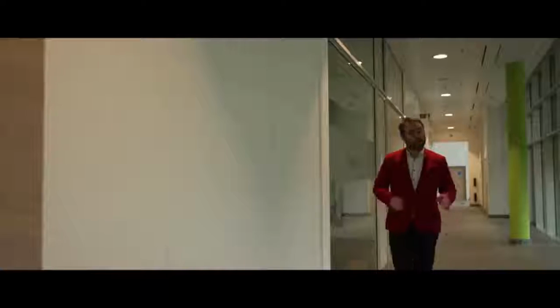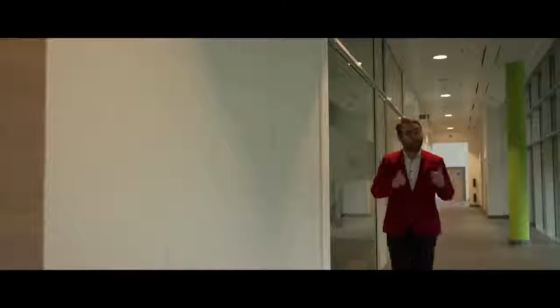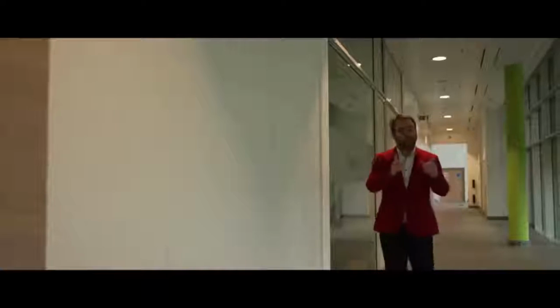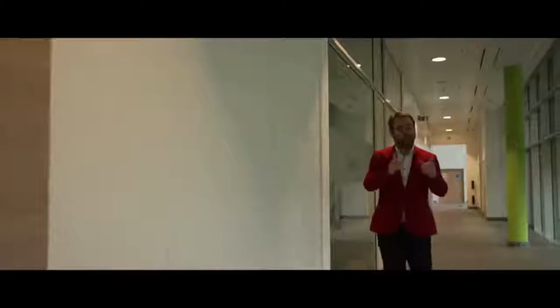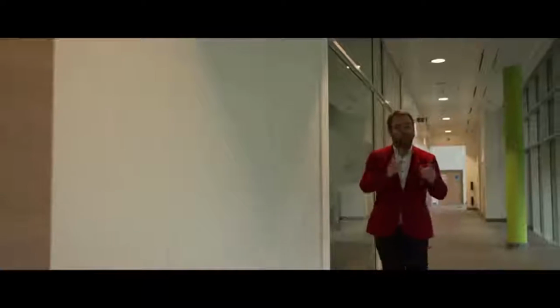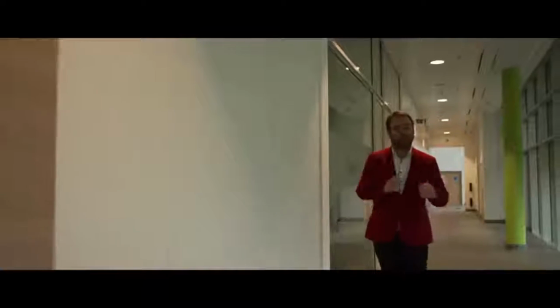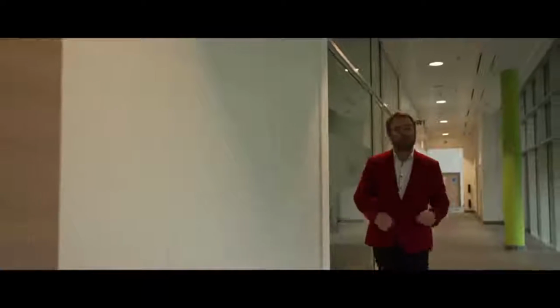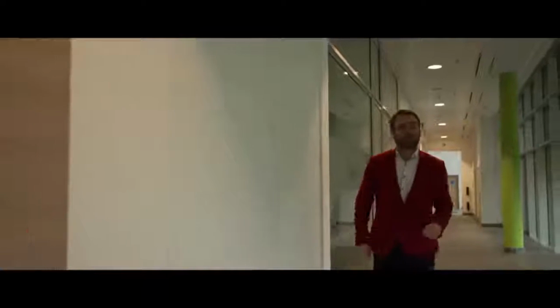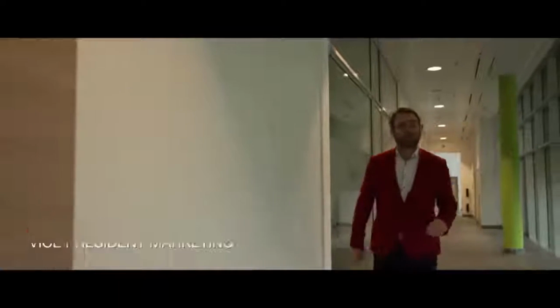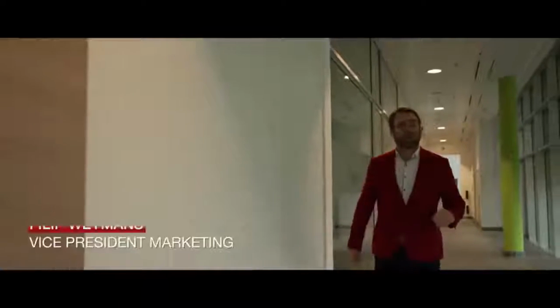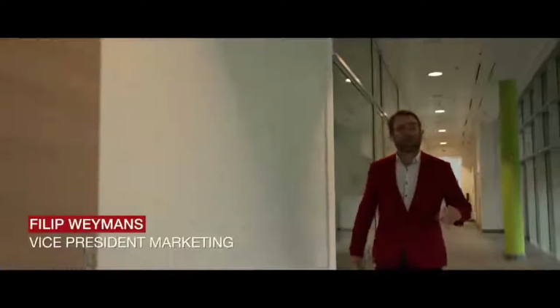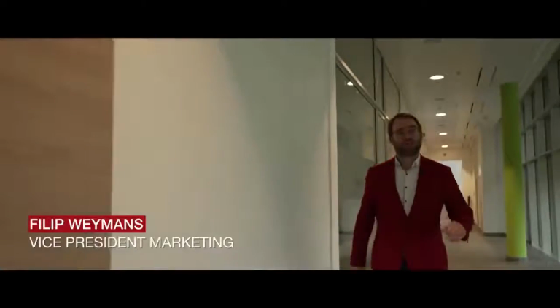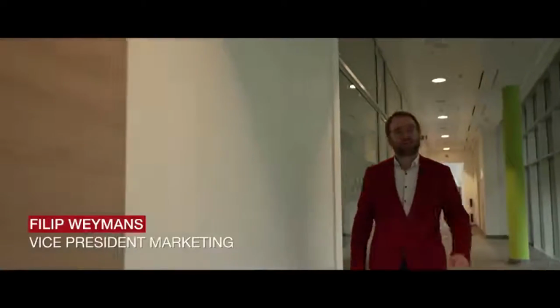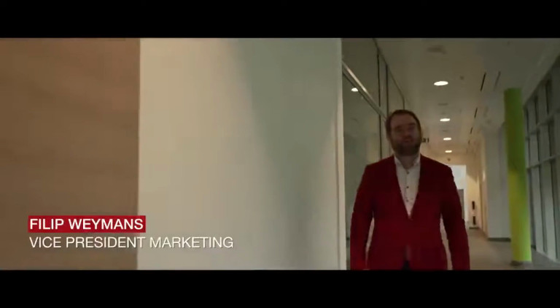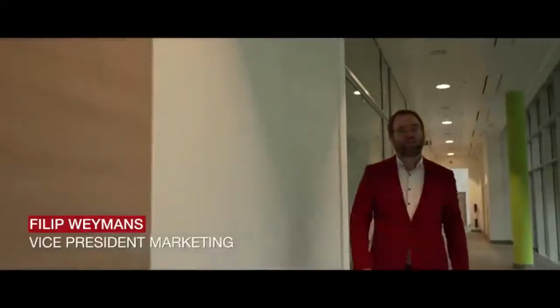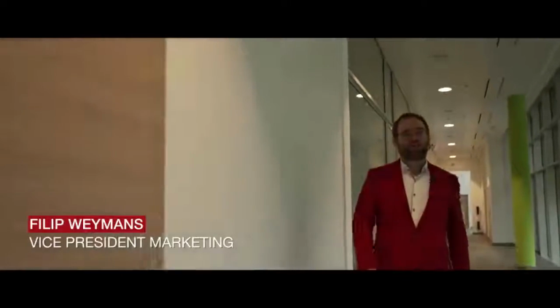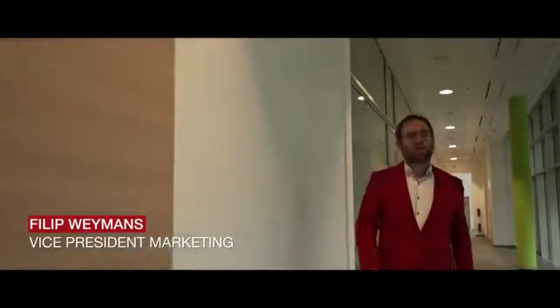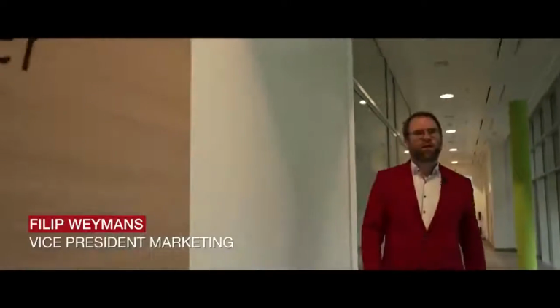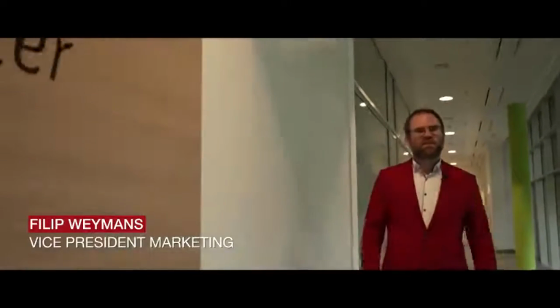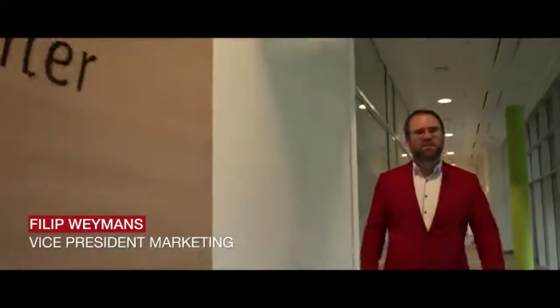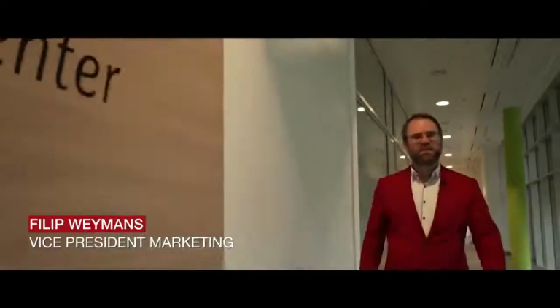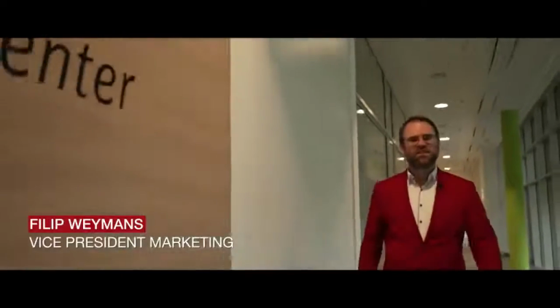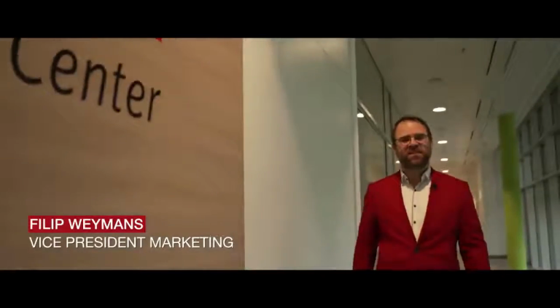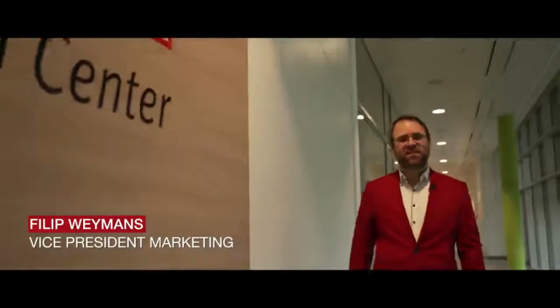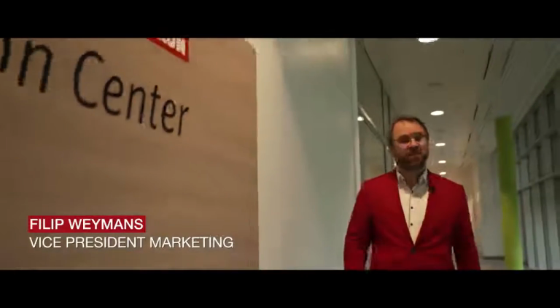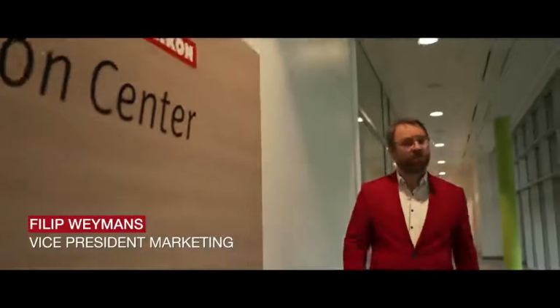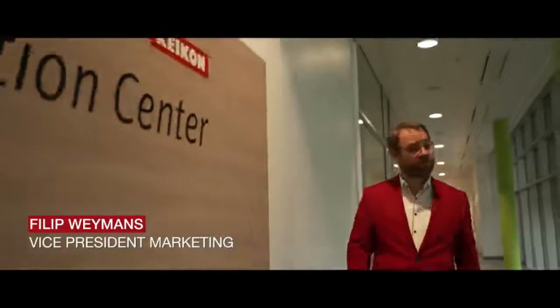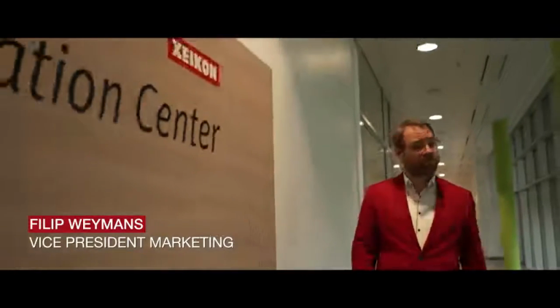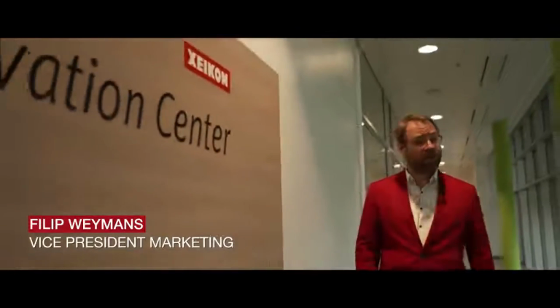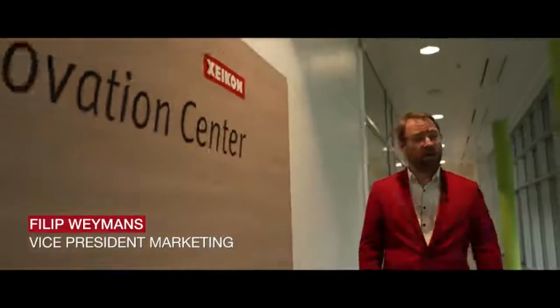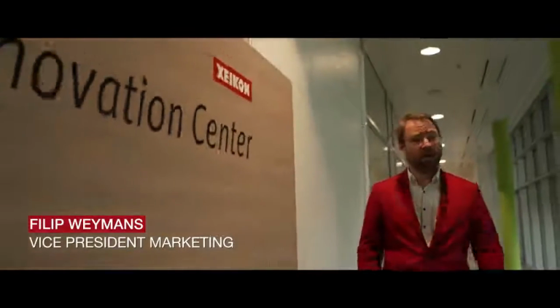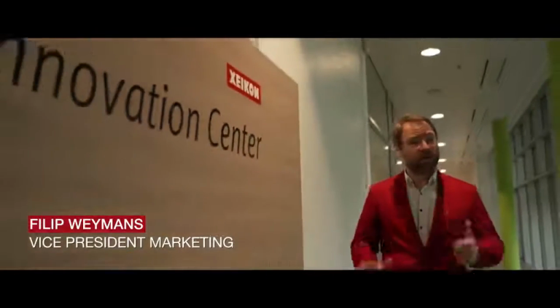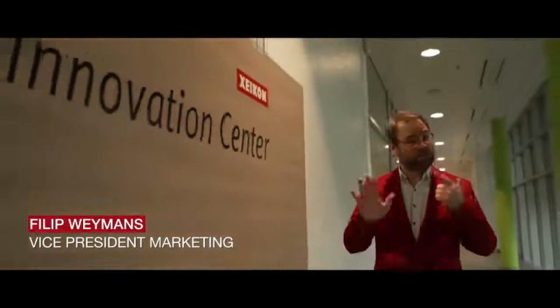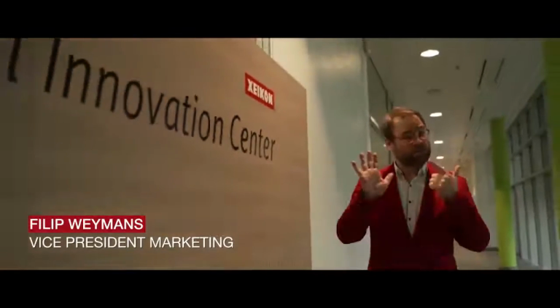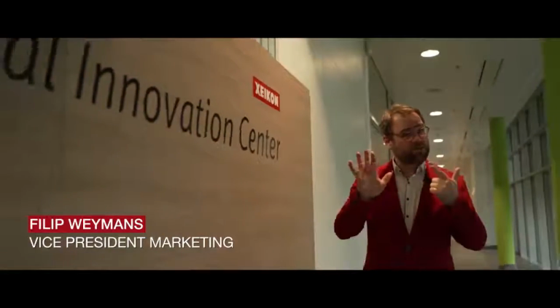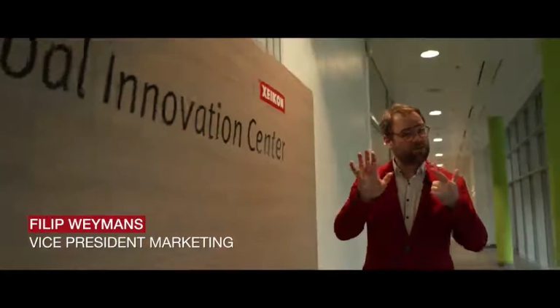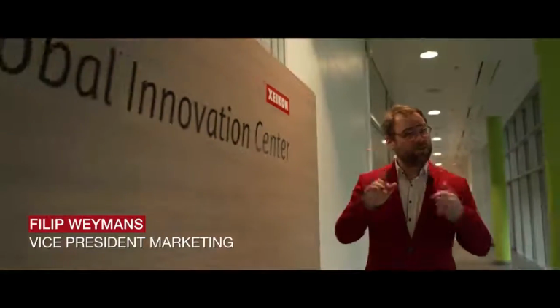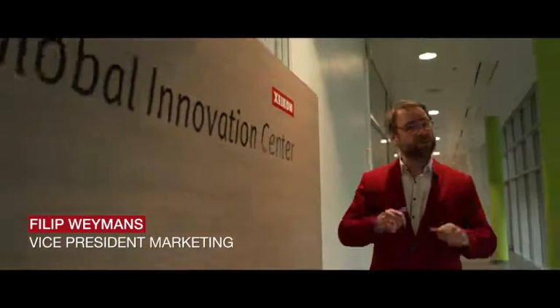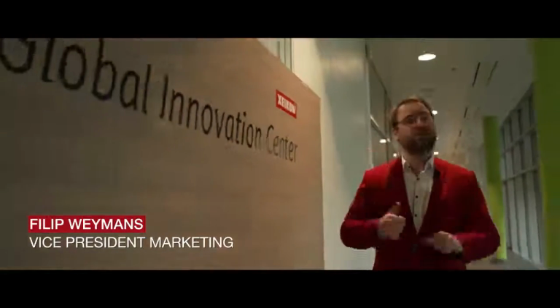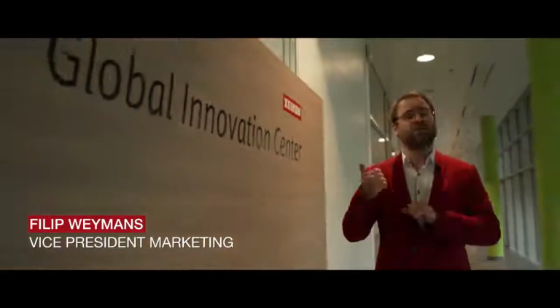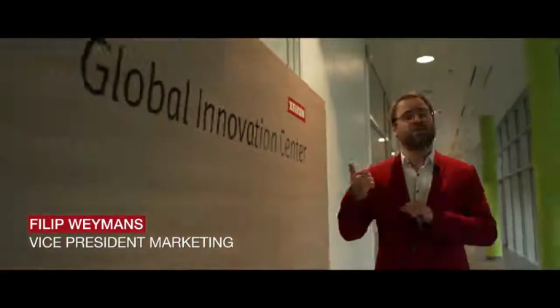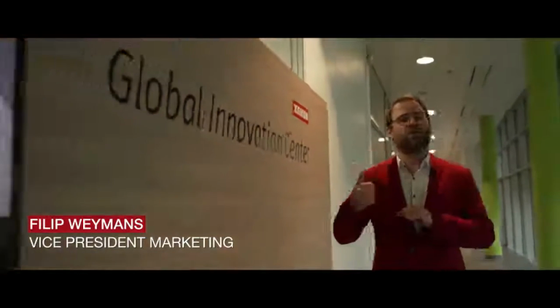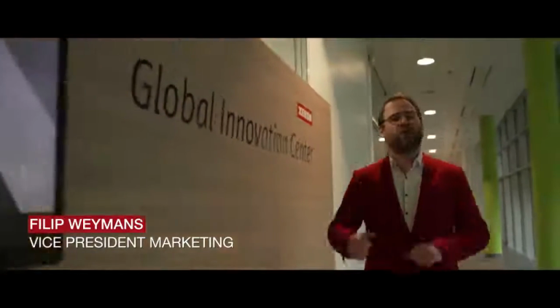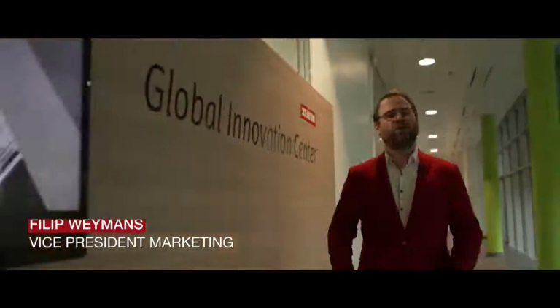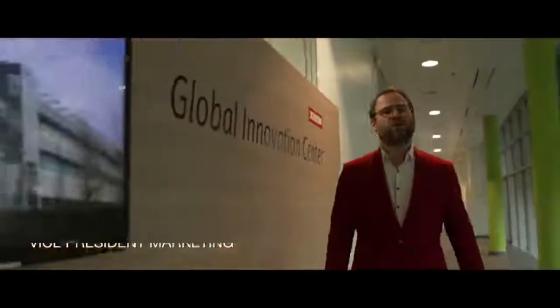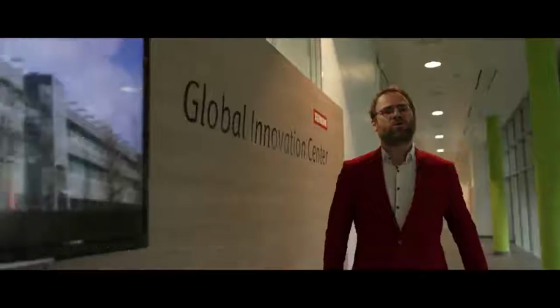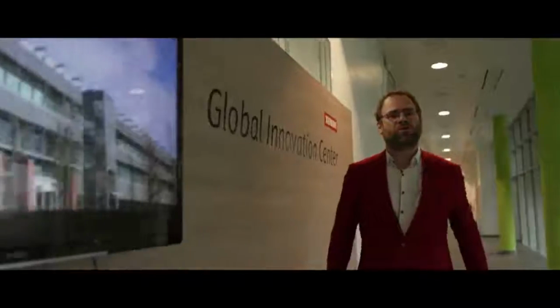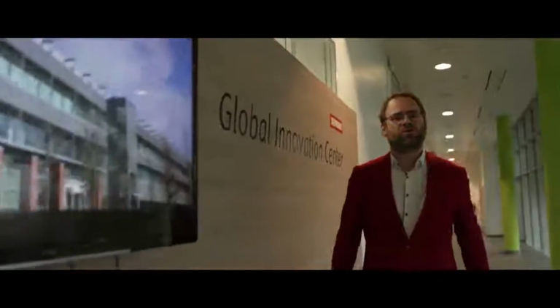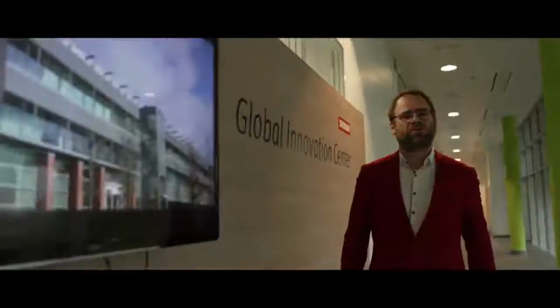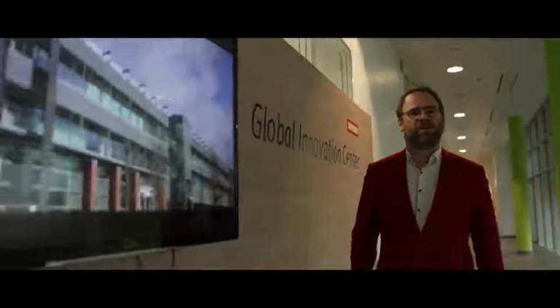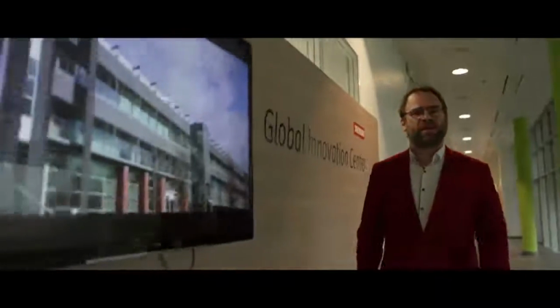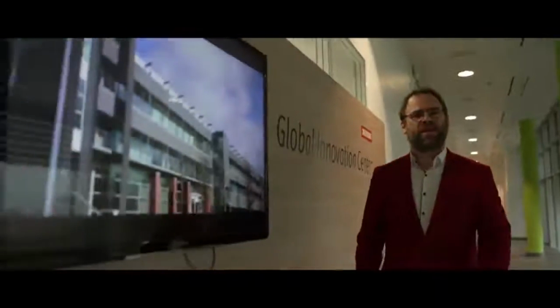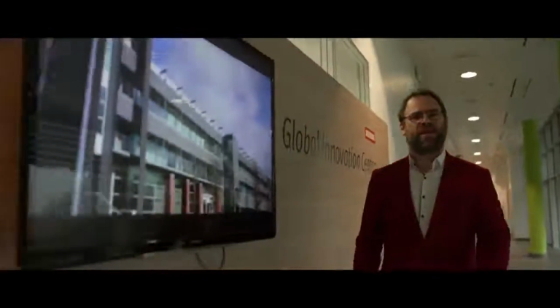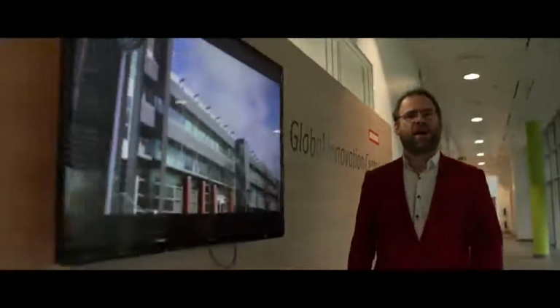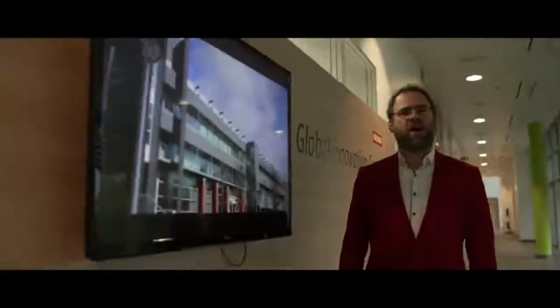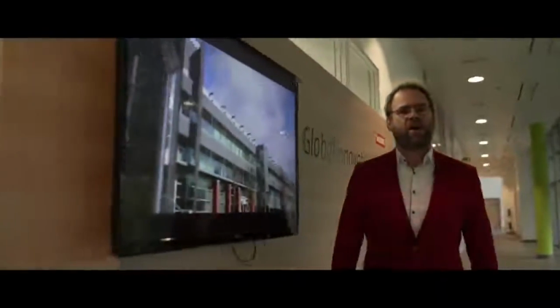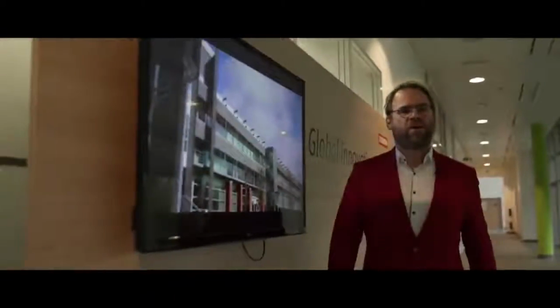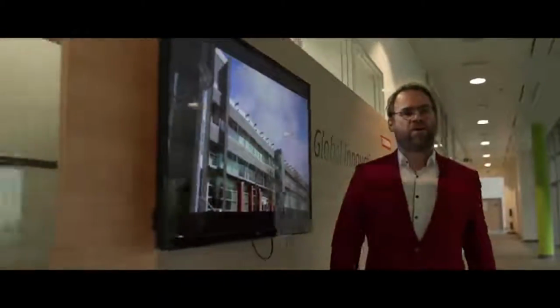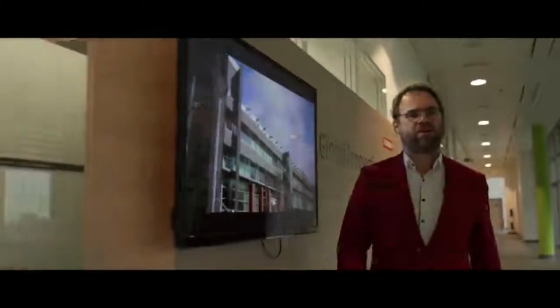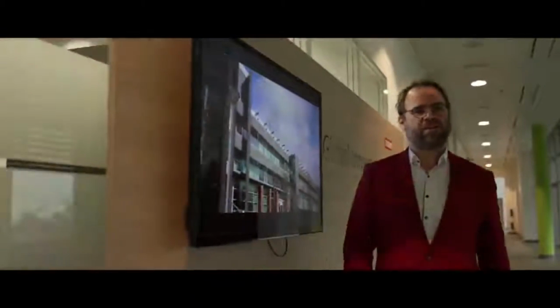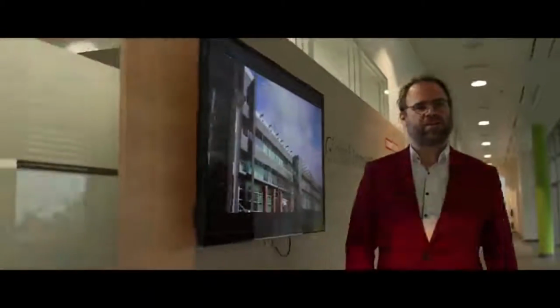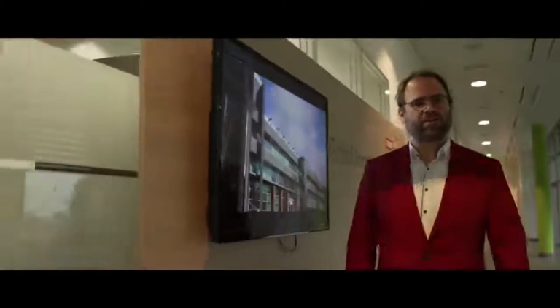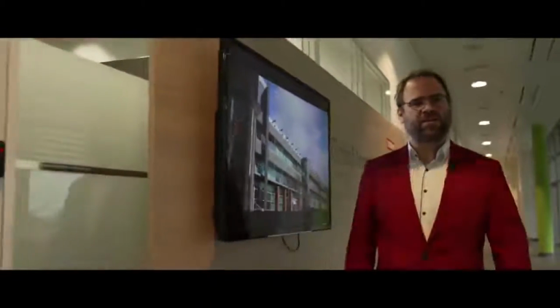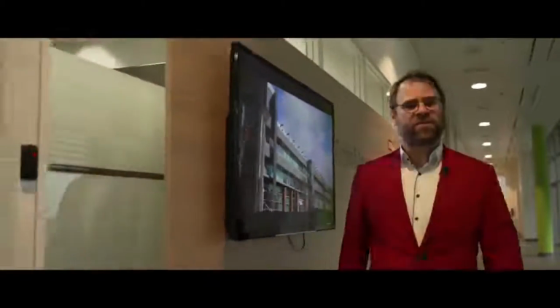Welcome to the Zycom Global Innovation Center. I'll give you seven reasons why you should be visiting our Innovation Center.